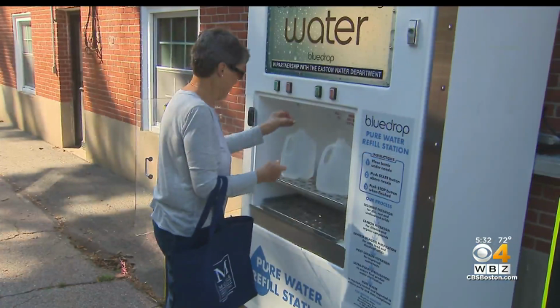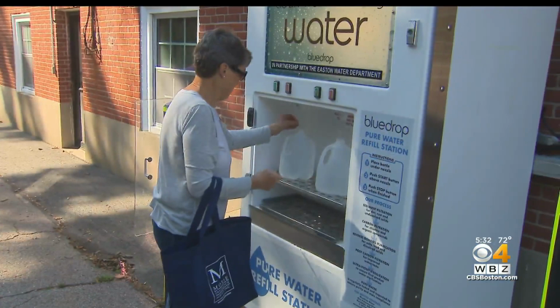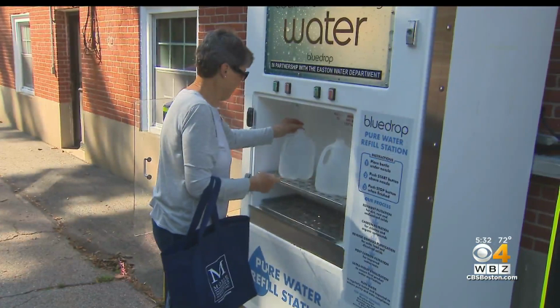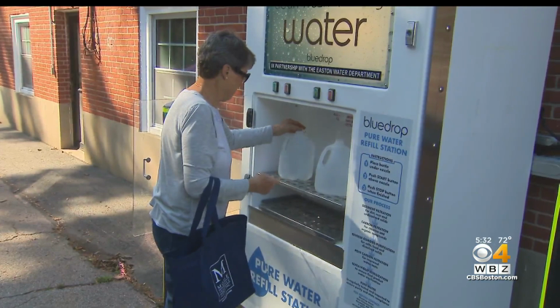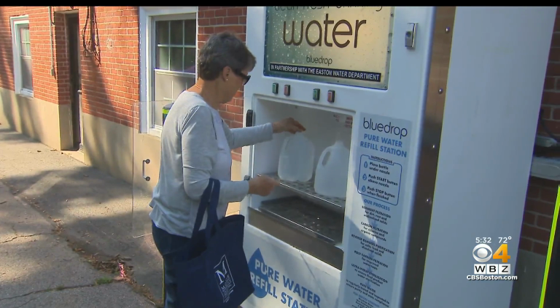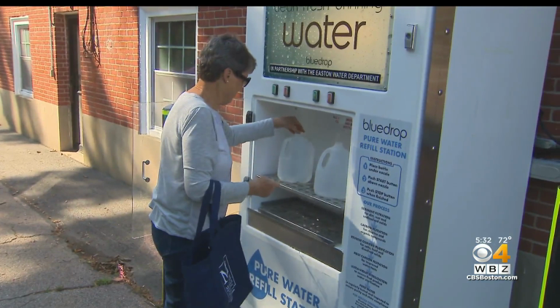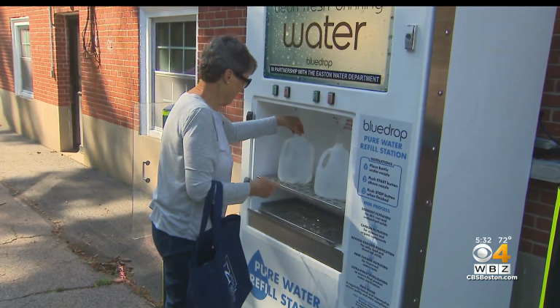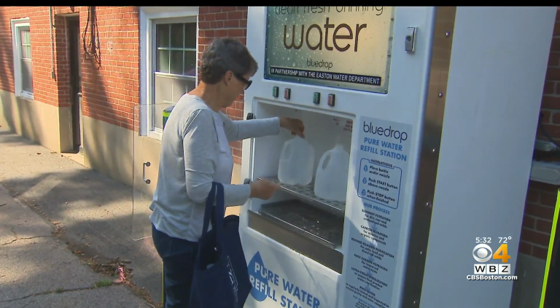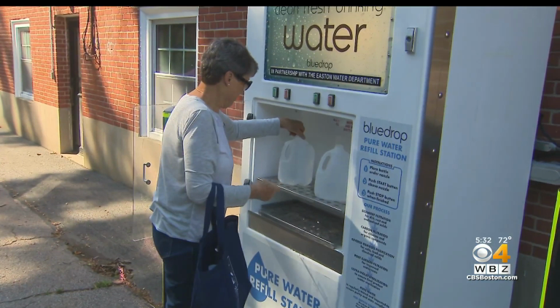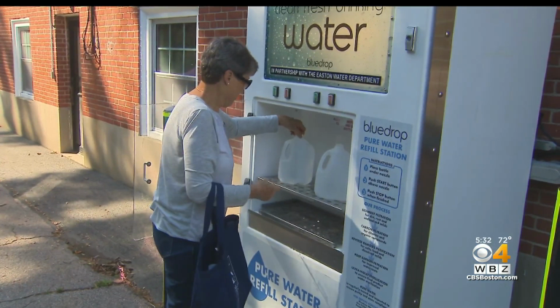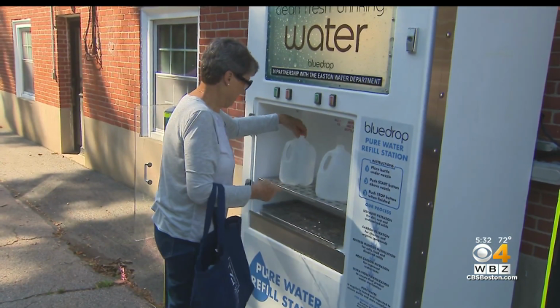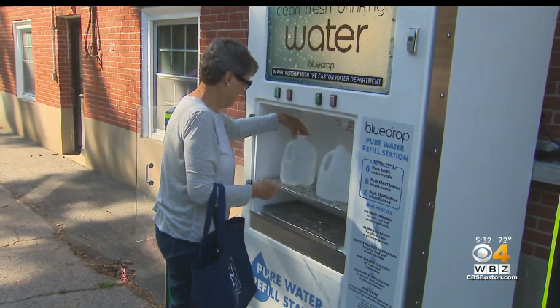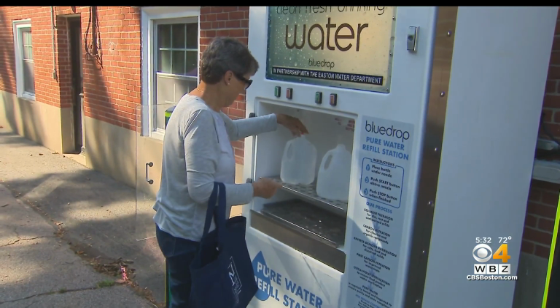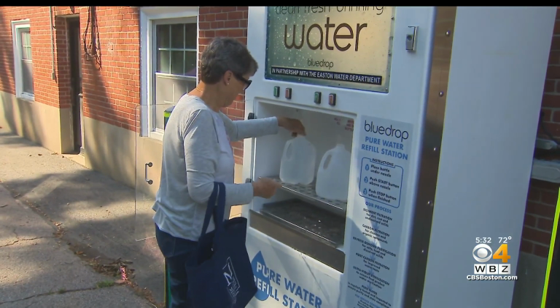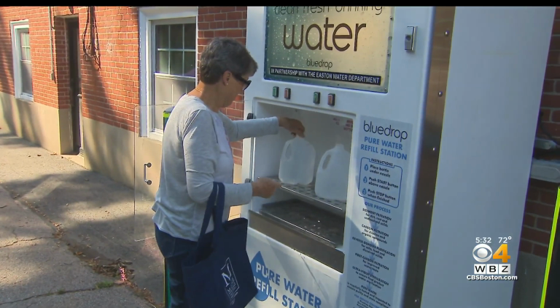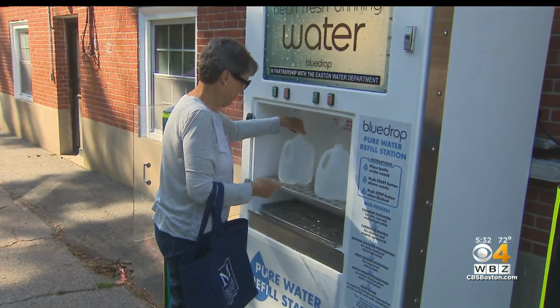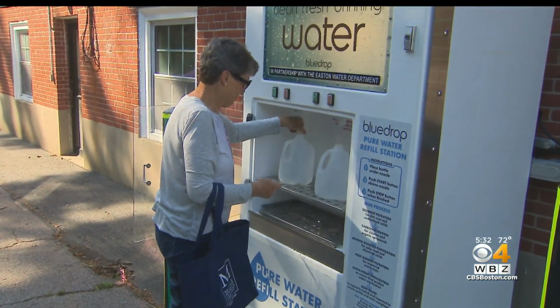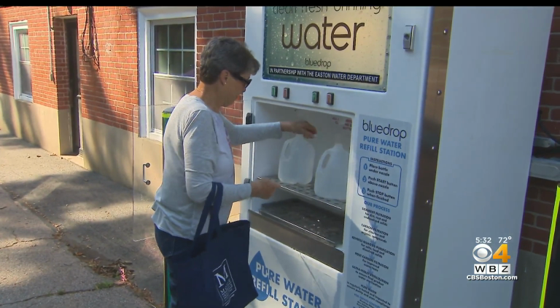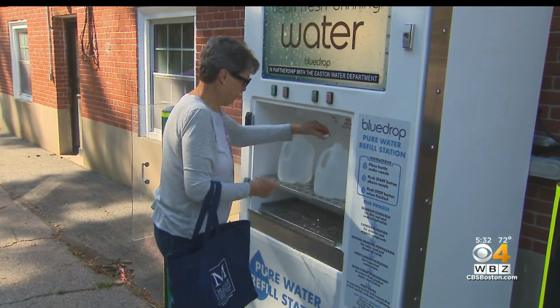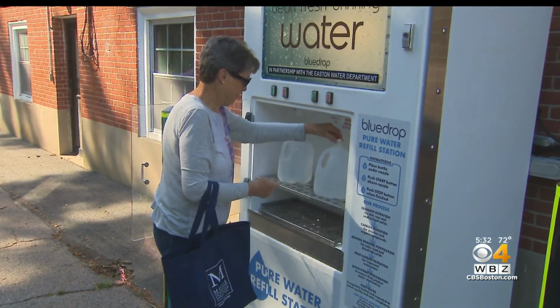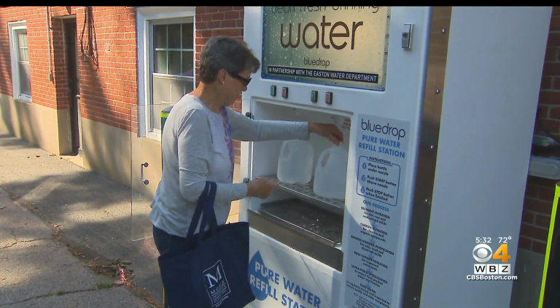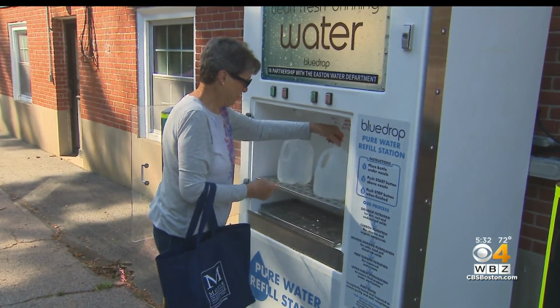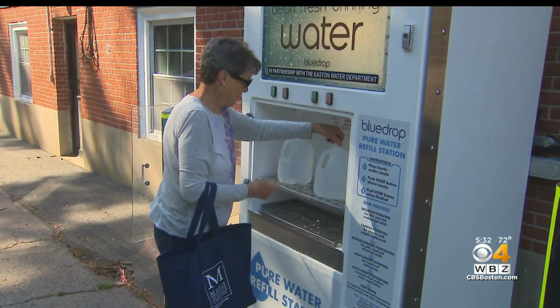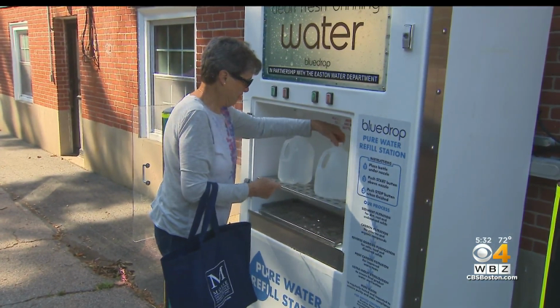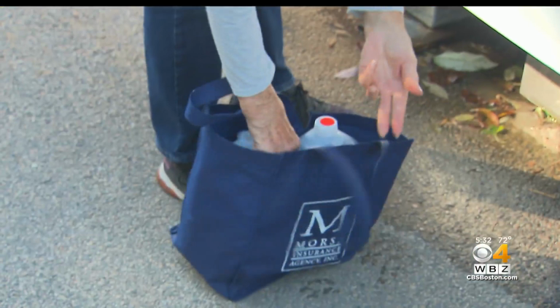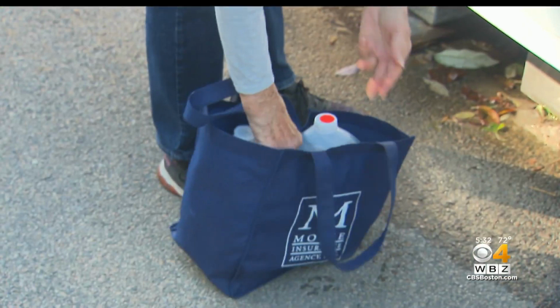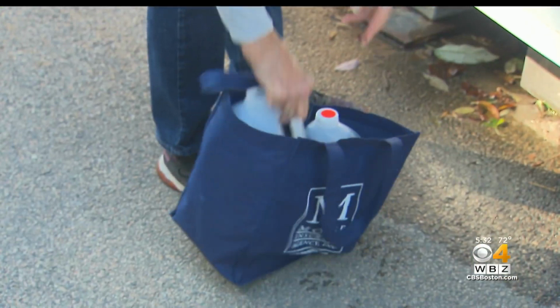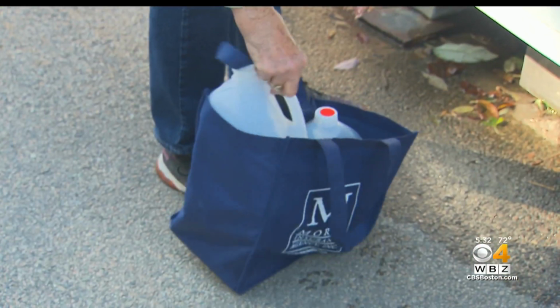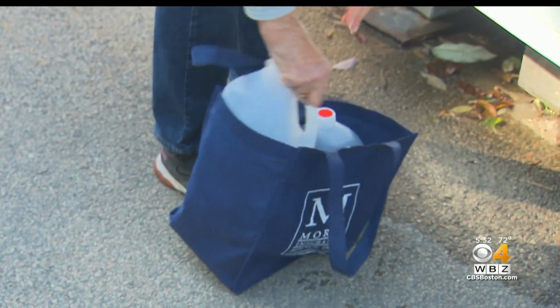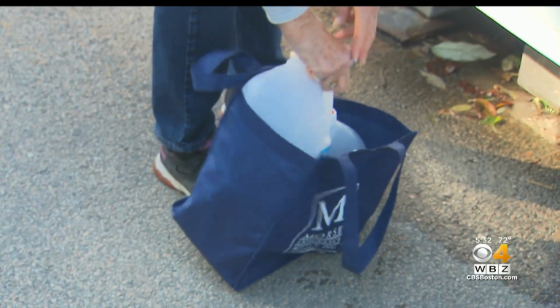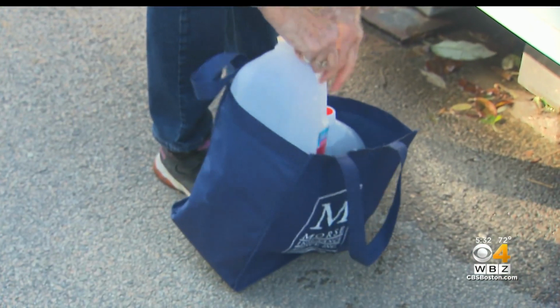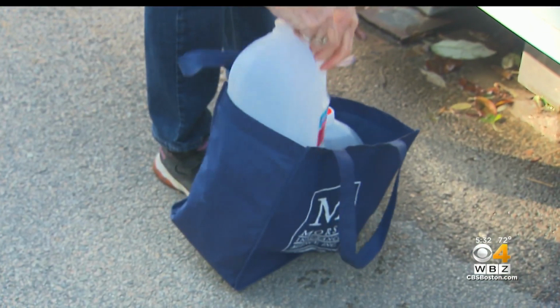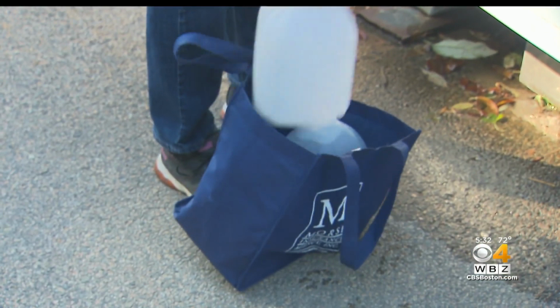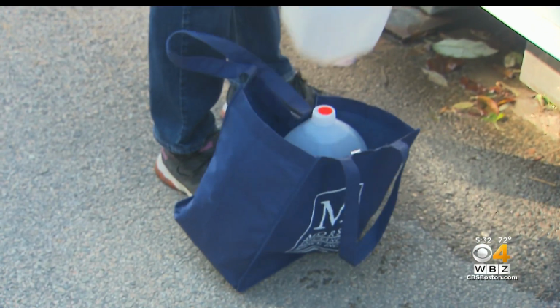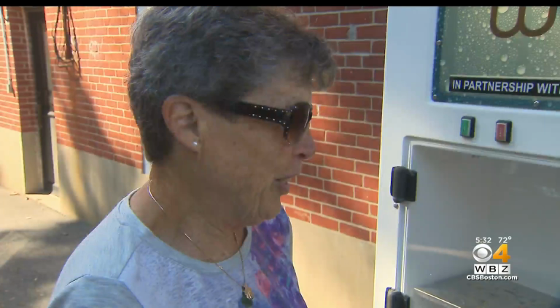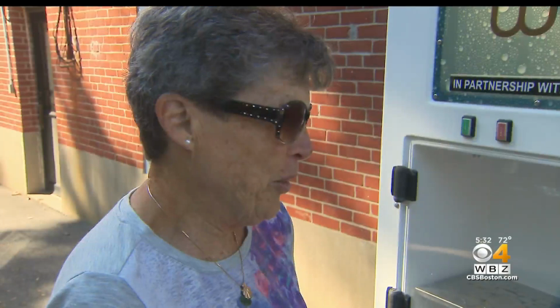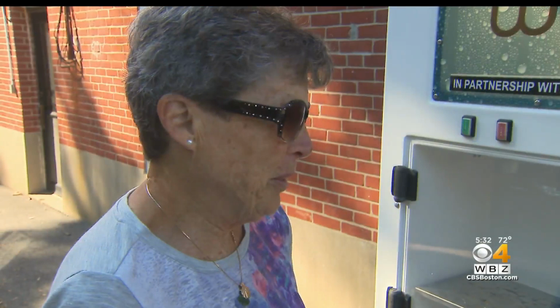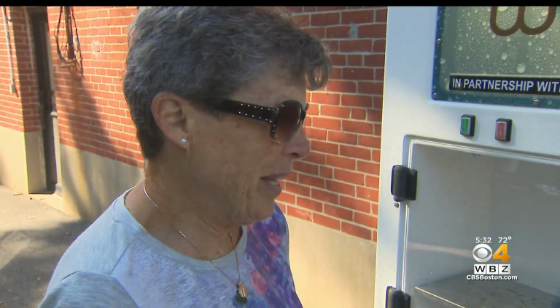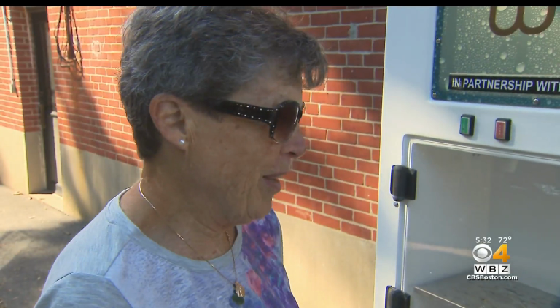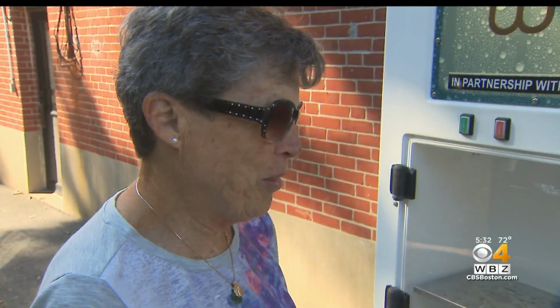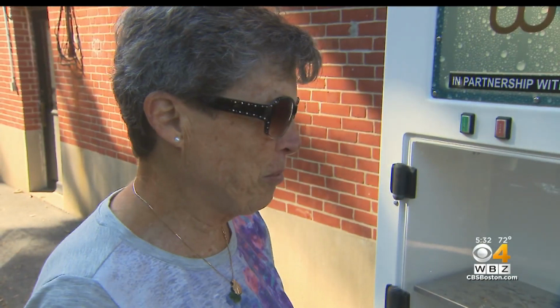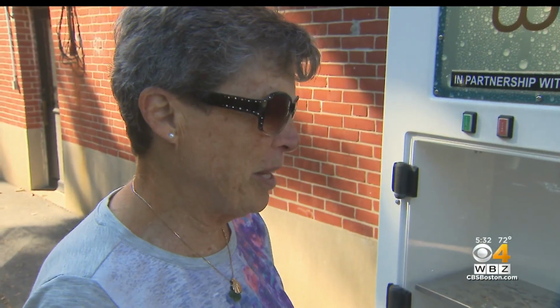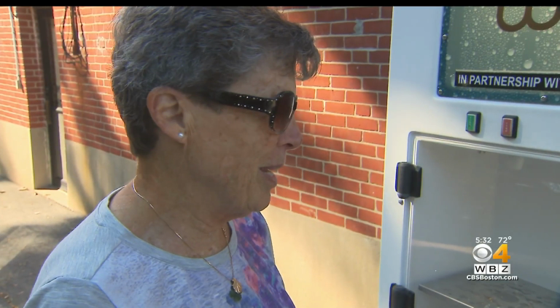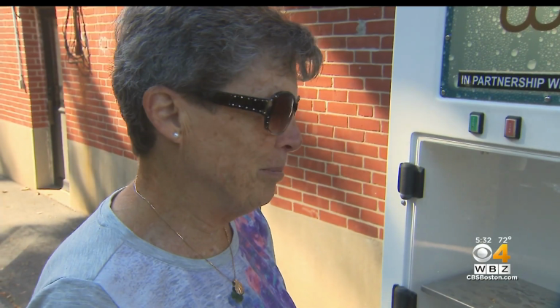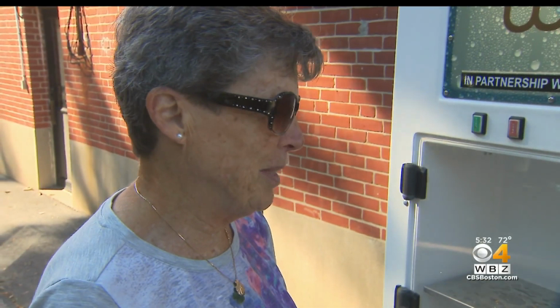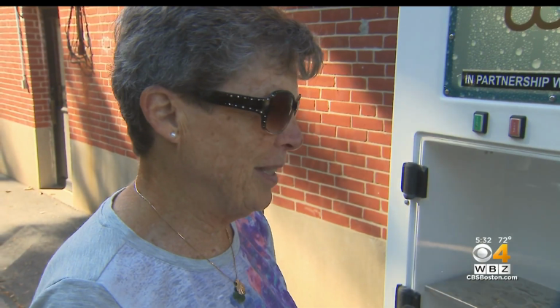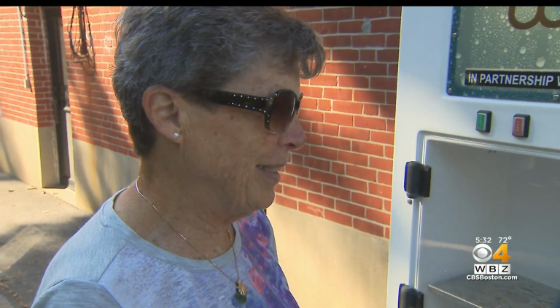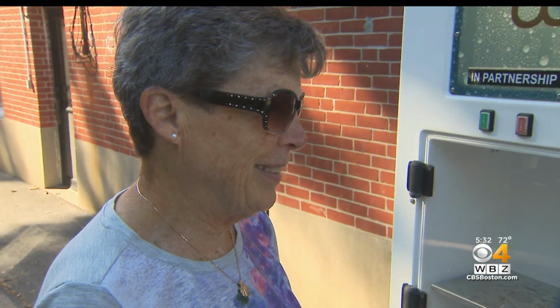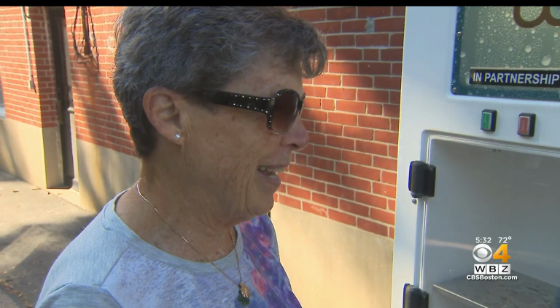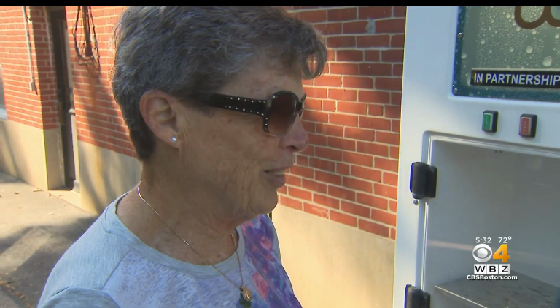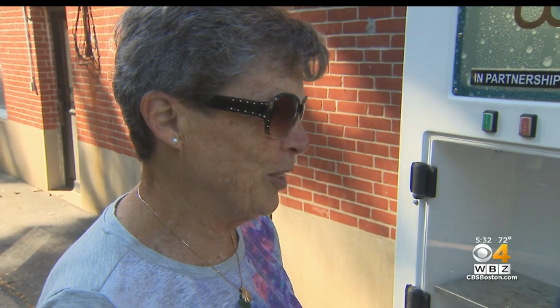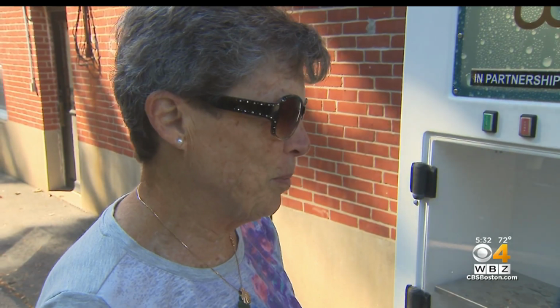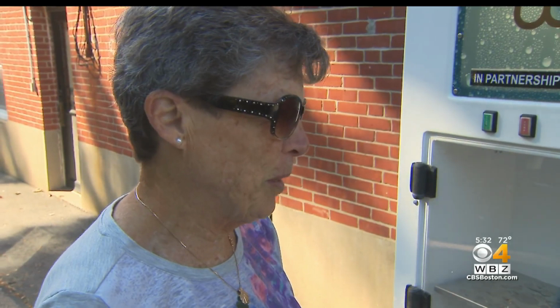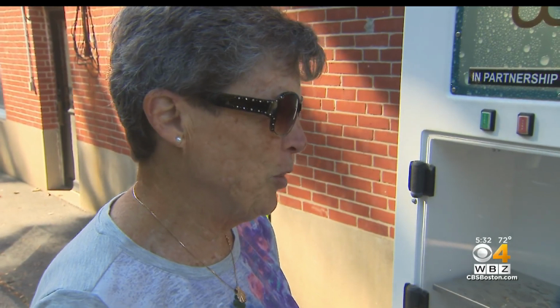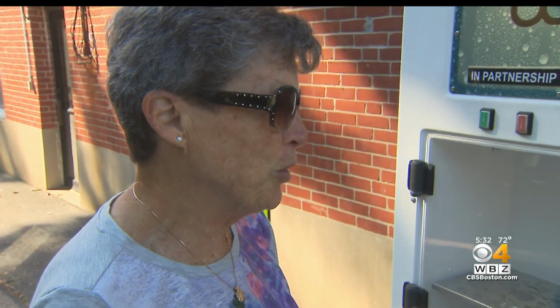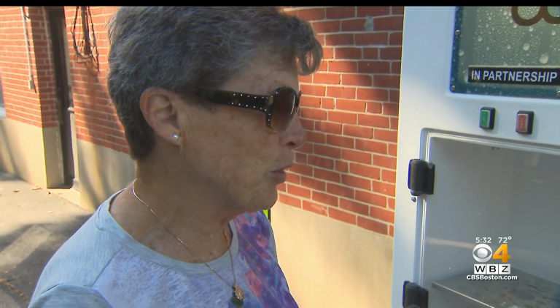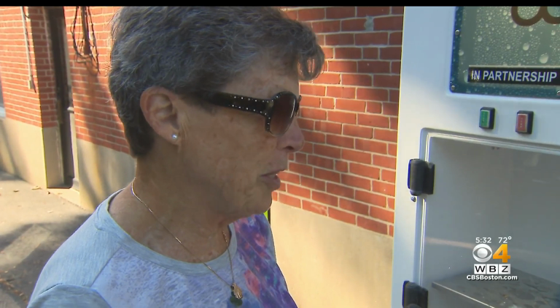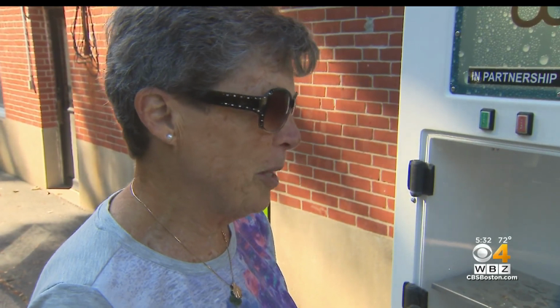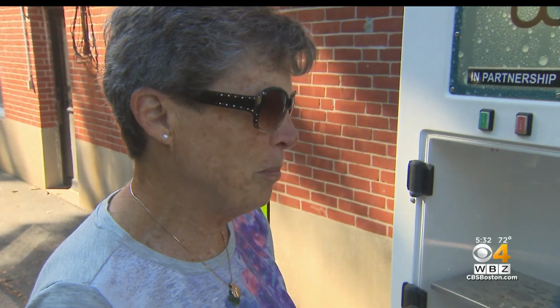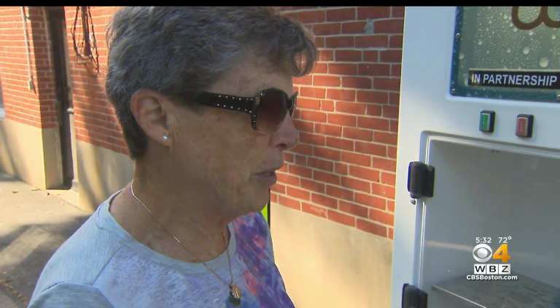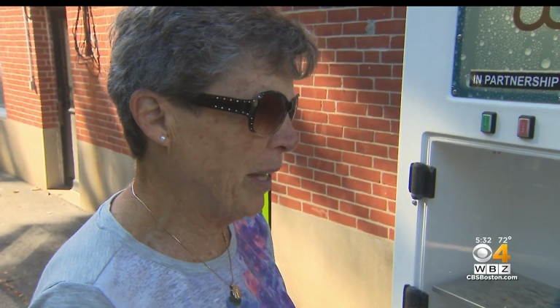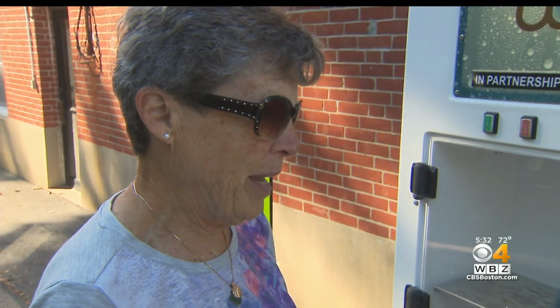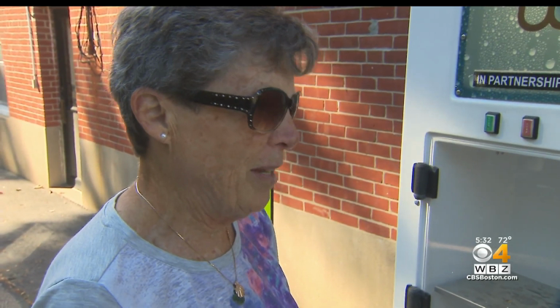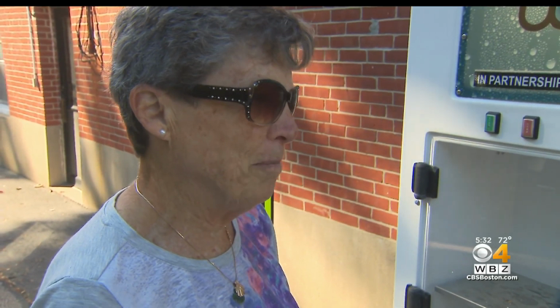In the meantime, residents are coming to this filtered water dispenser to hydrate. "I only had three empty gallons, but usually I bring eight."